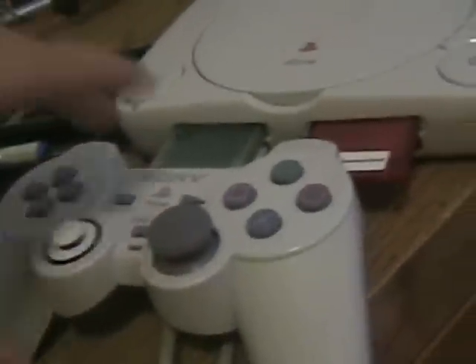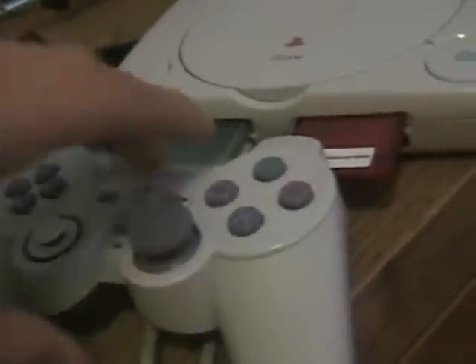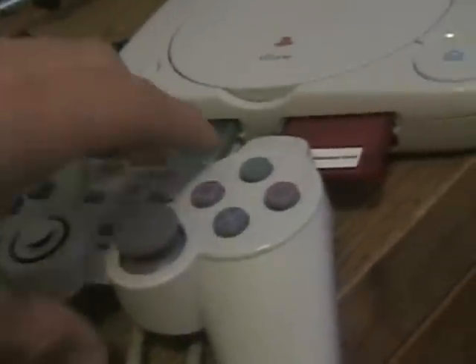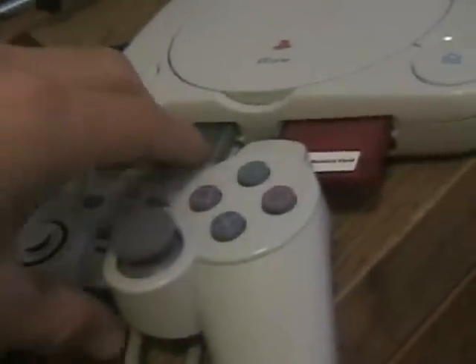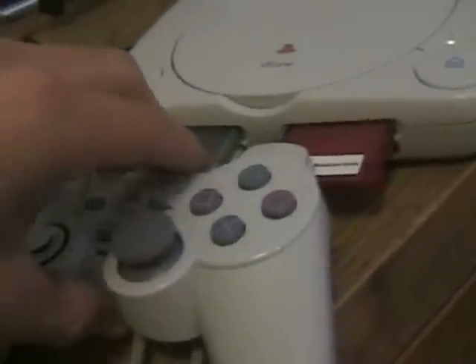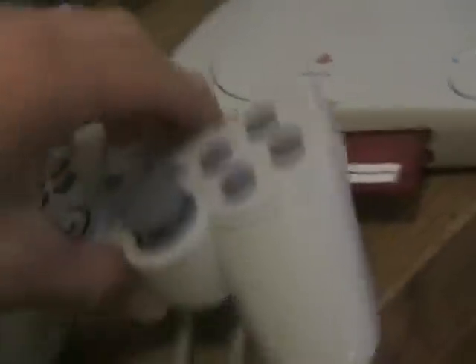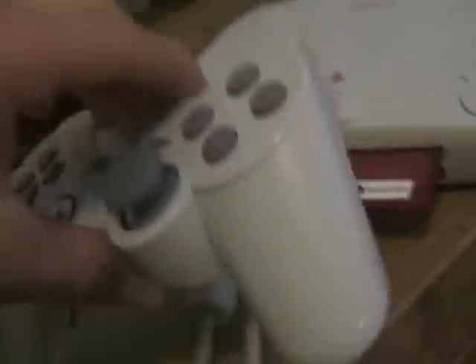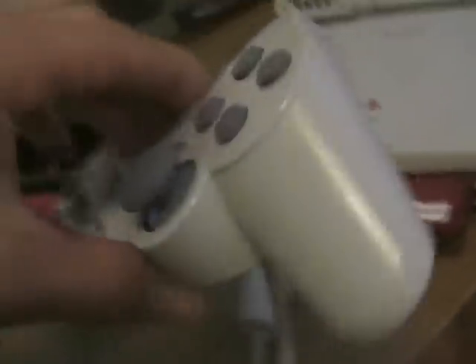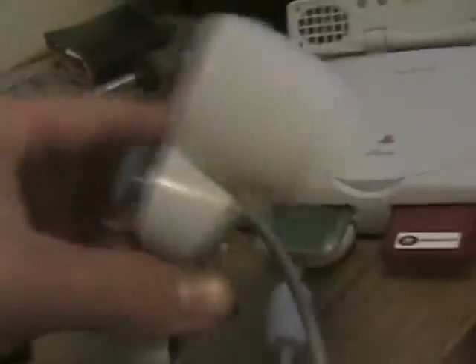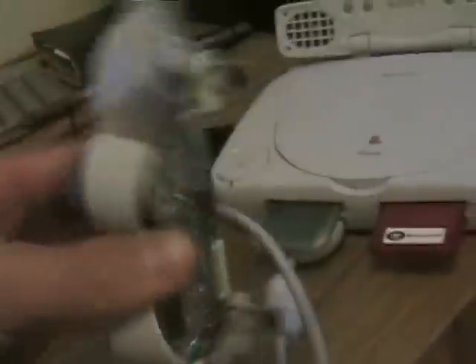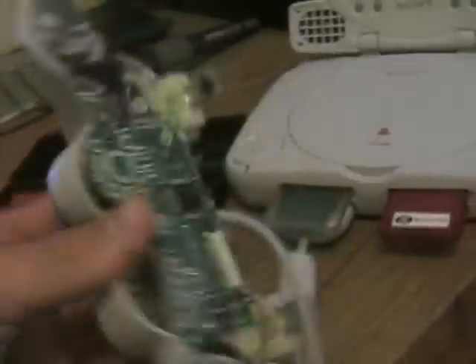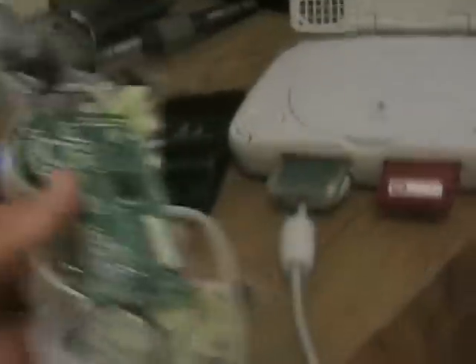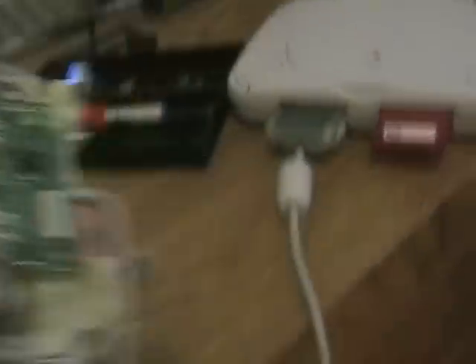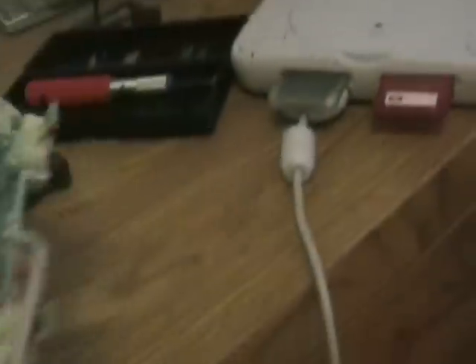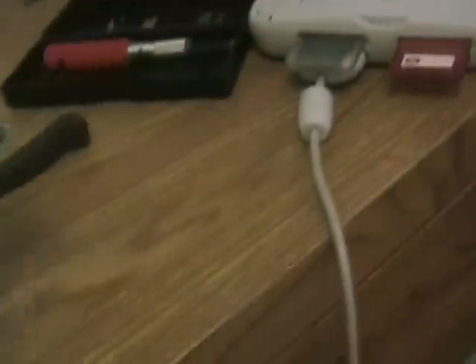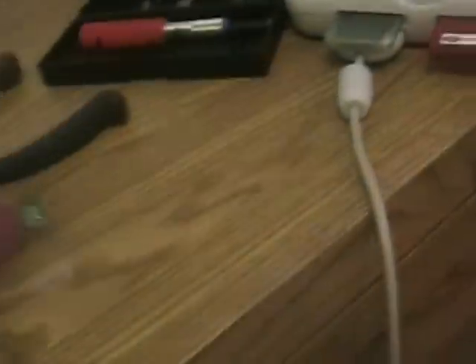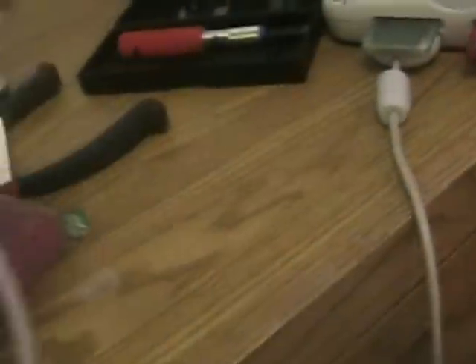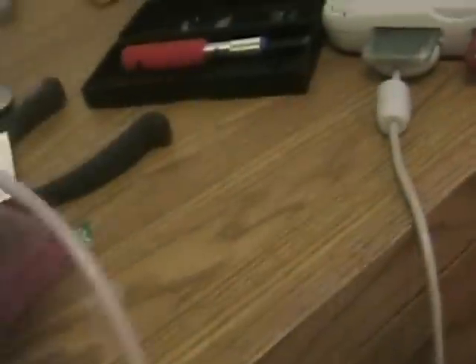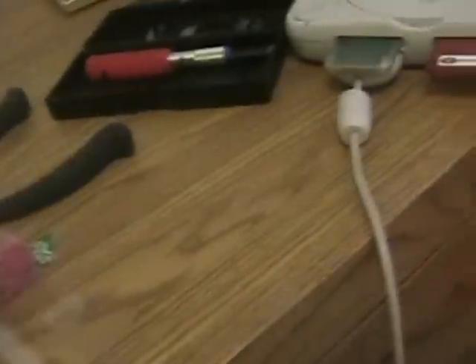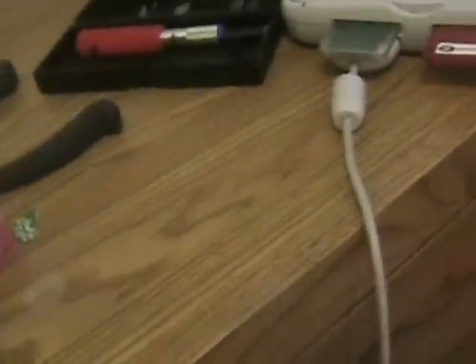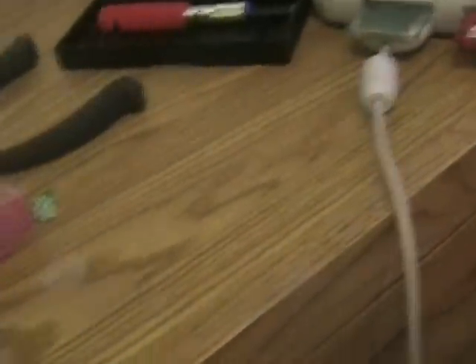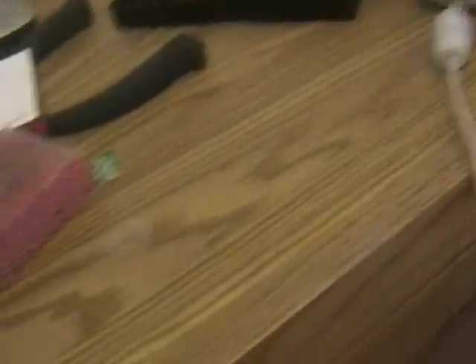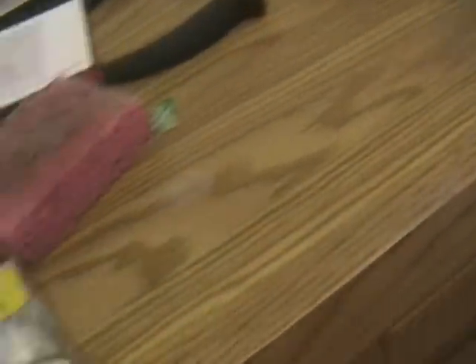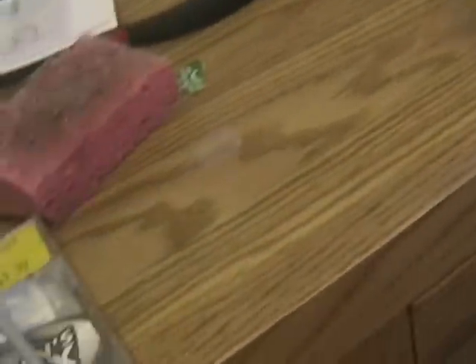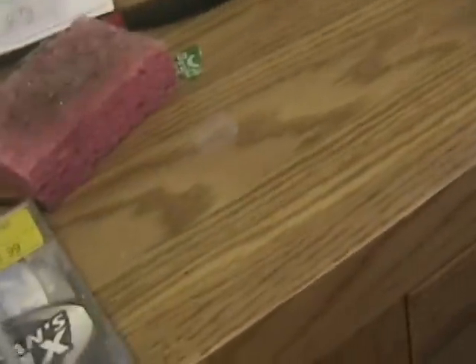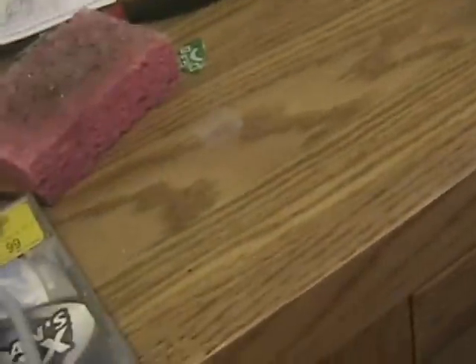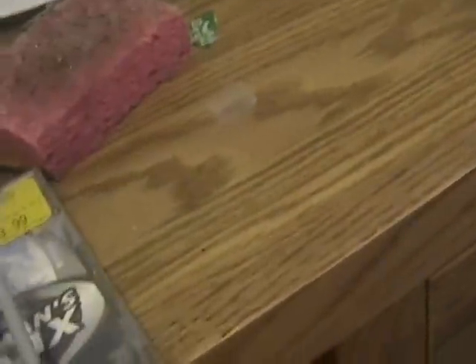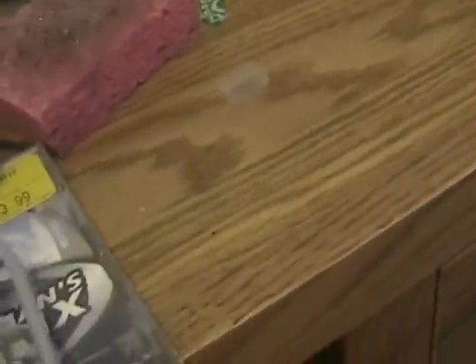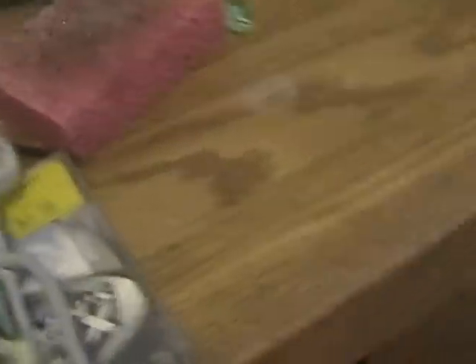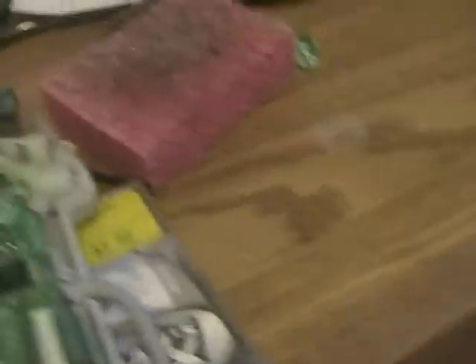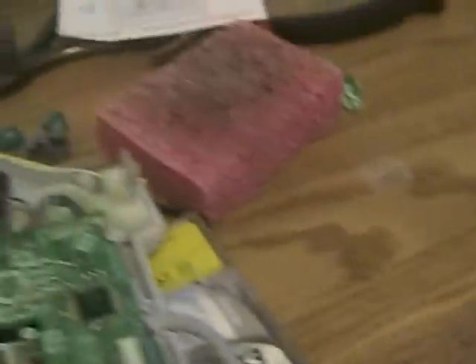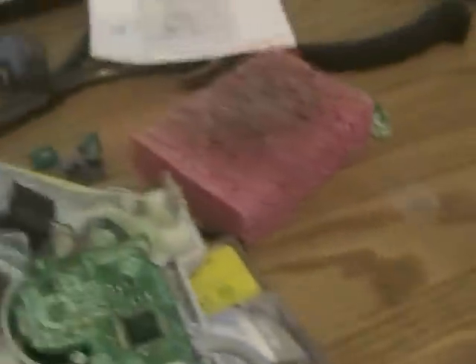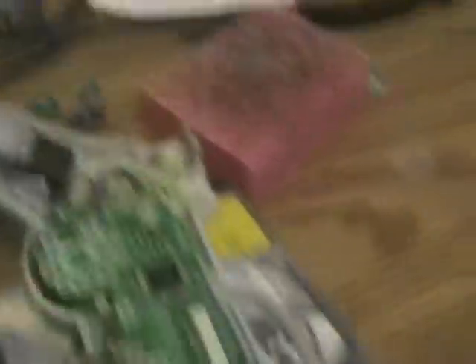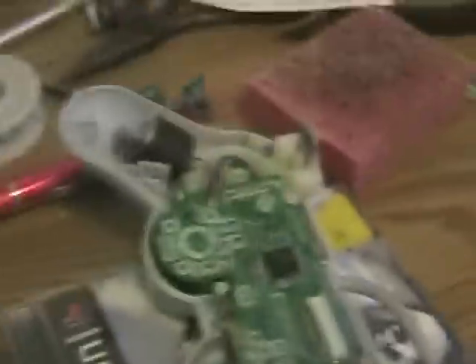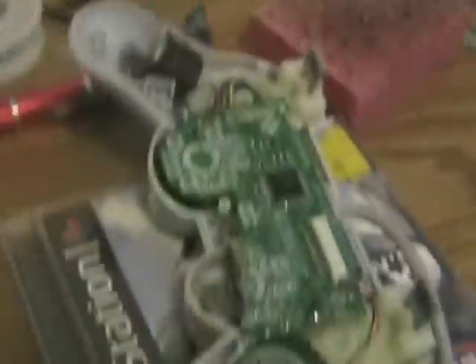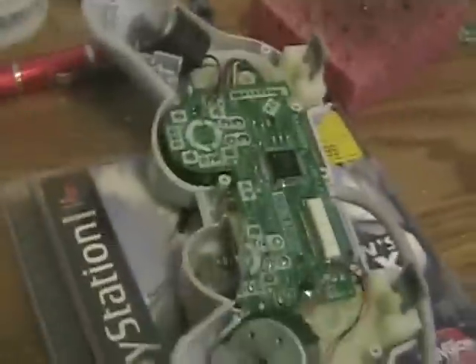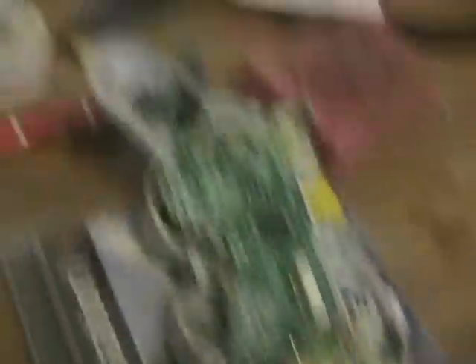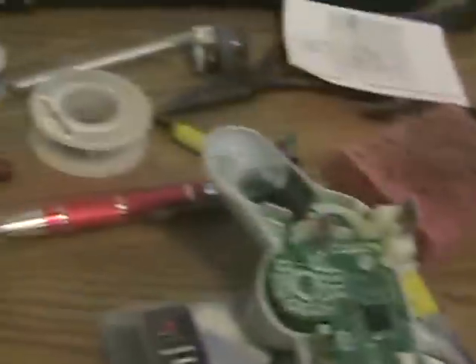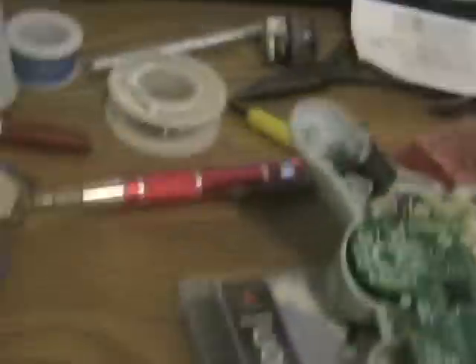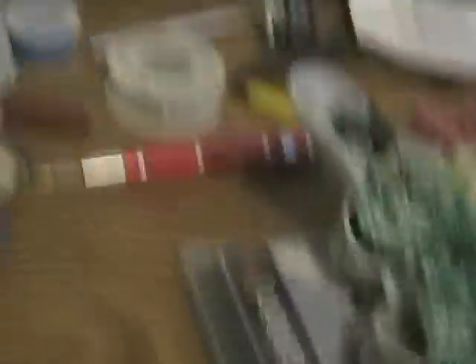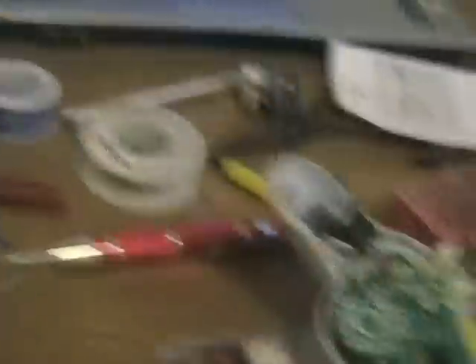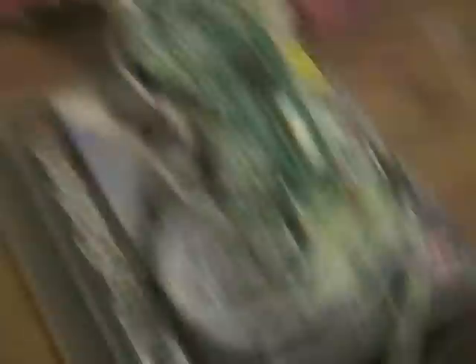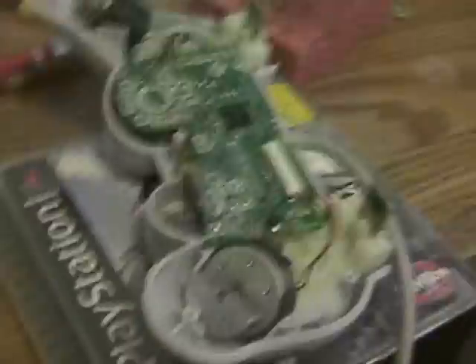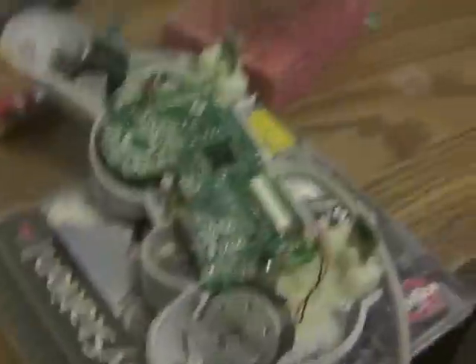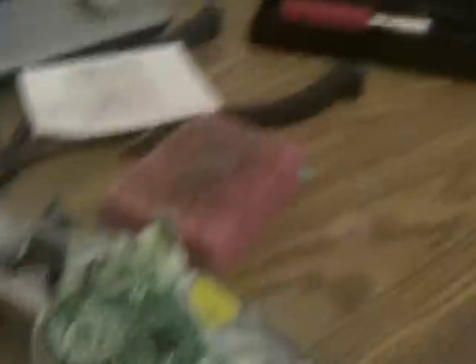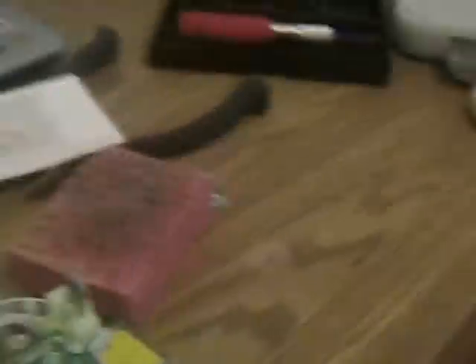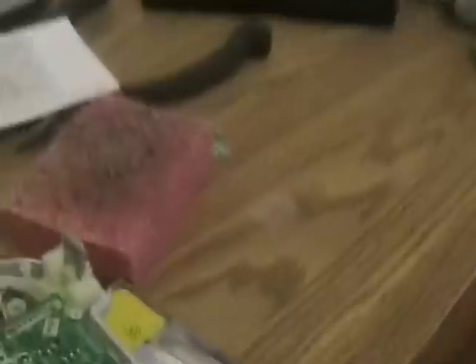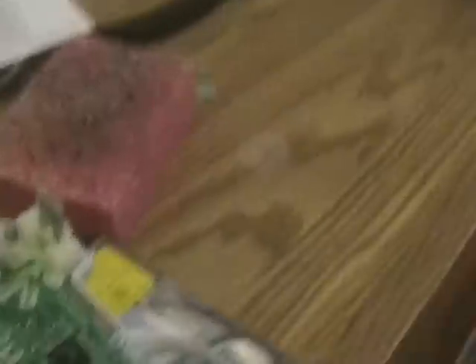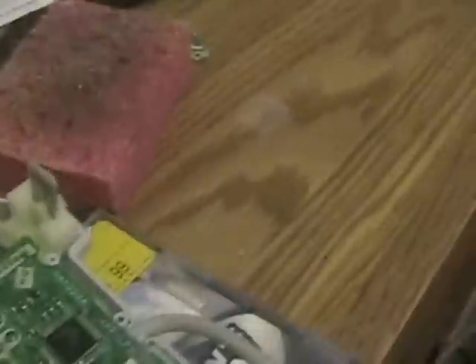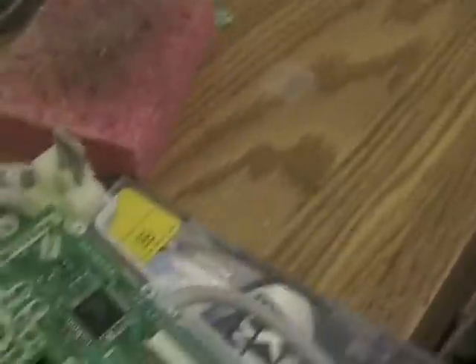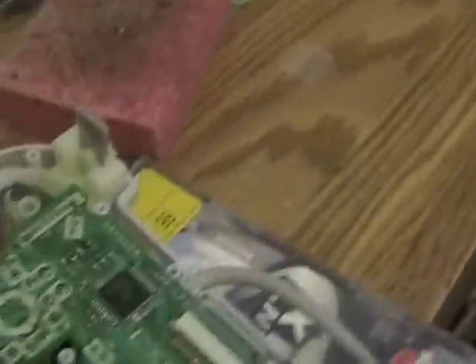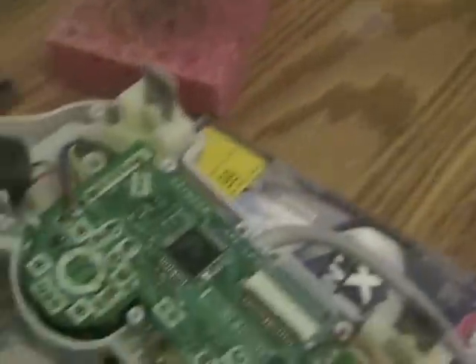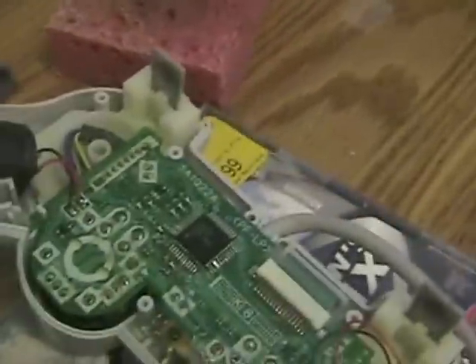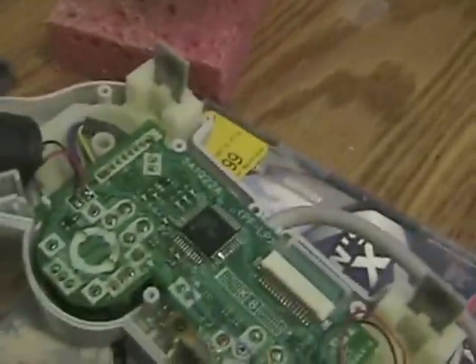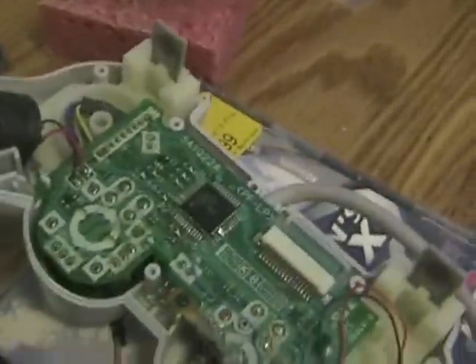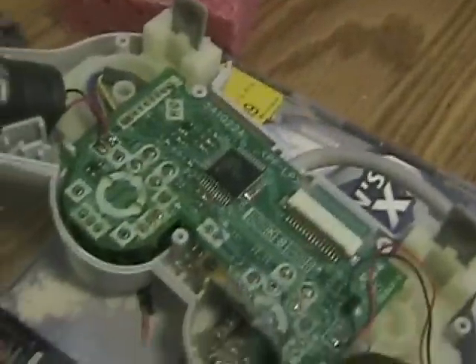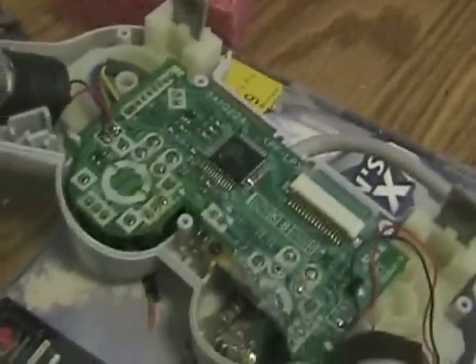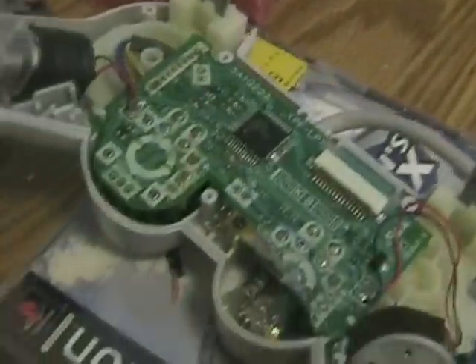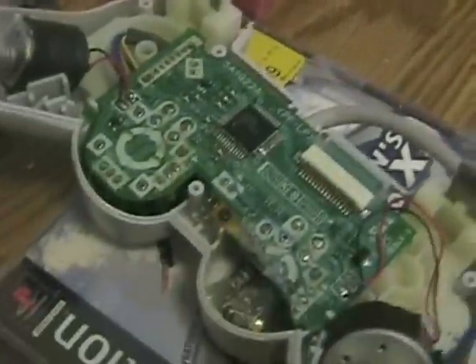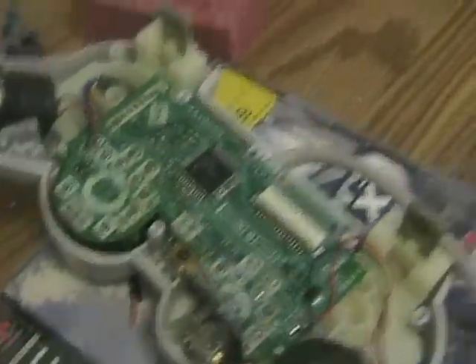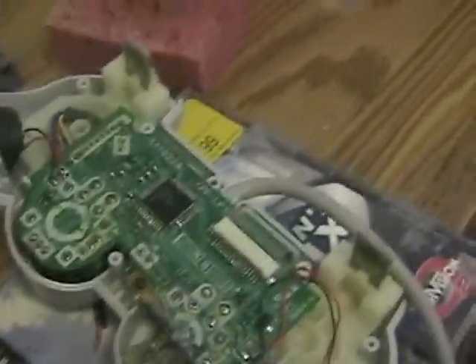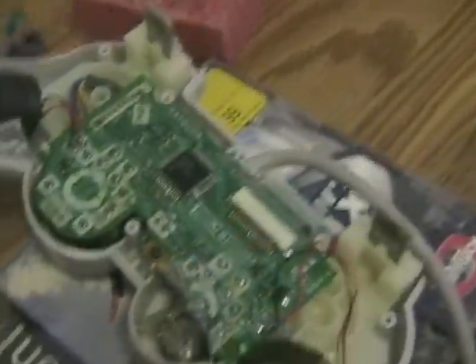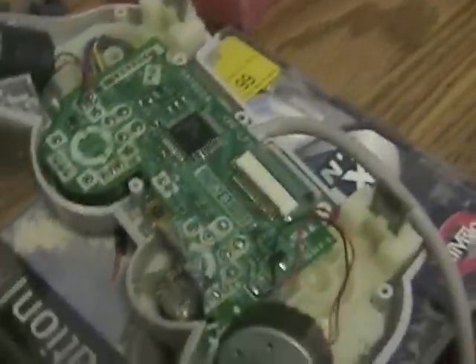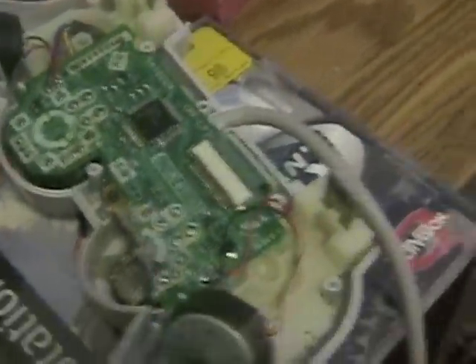I didn't put it together all the way yet because I figured you guys would want to see the insides, and pictures wouldn't exactly do justice.